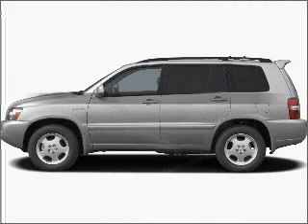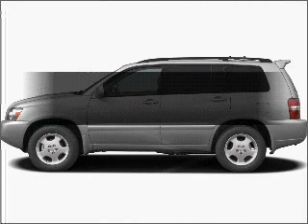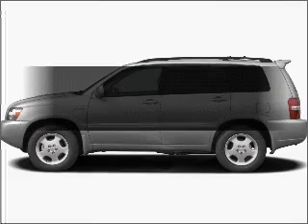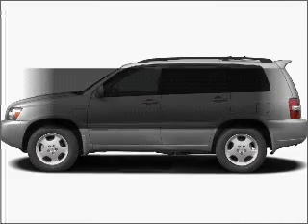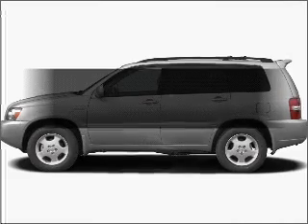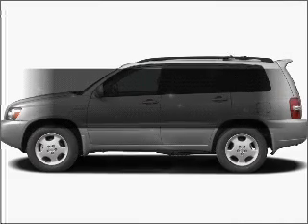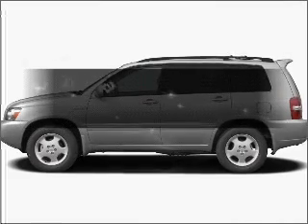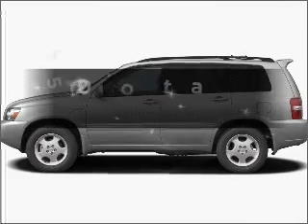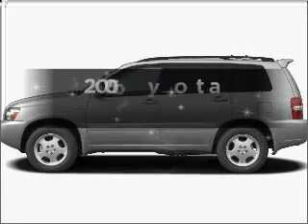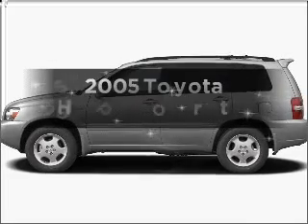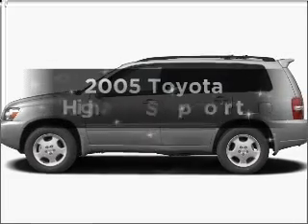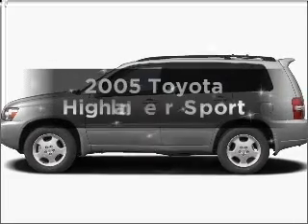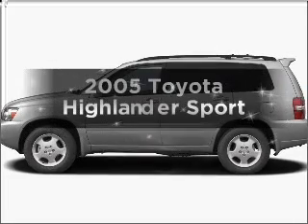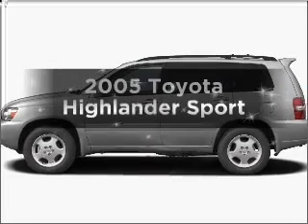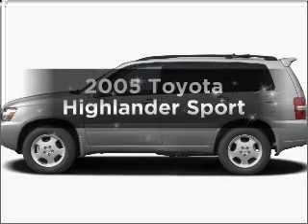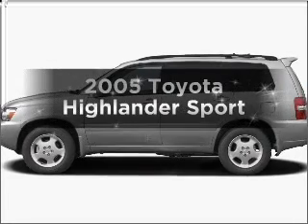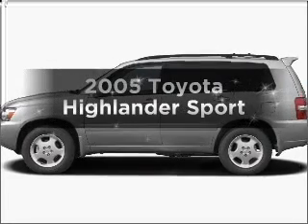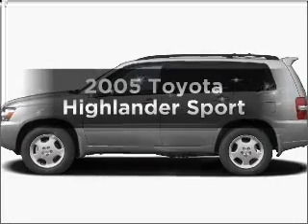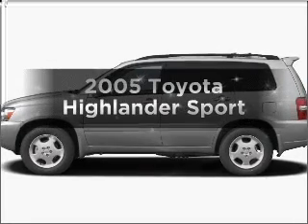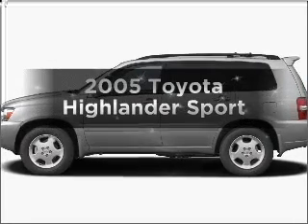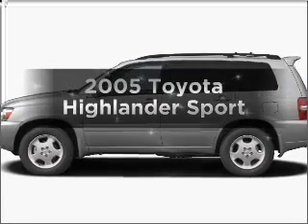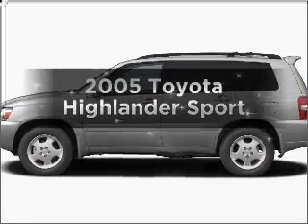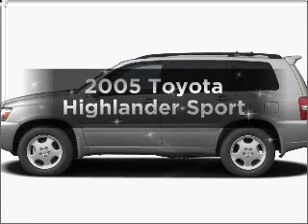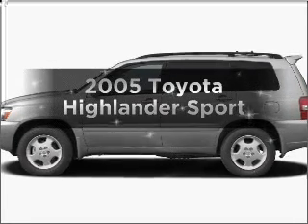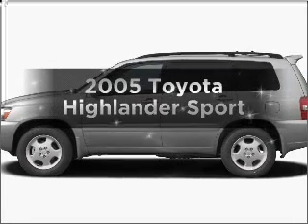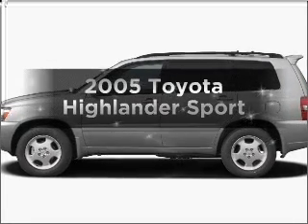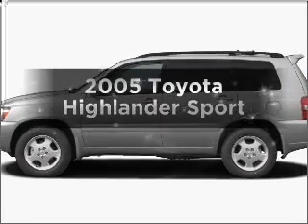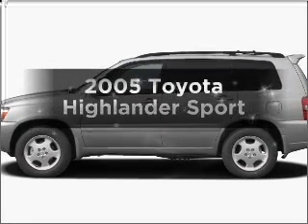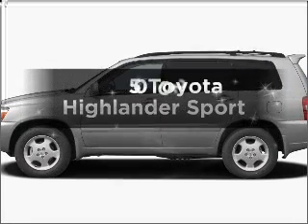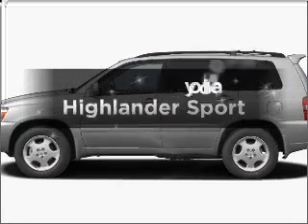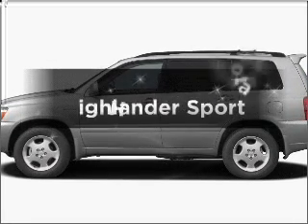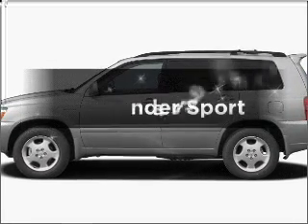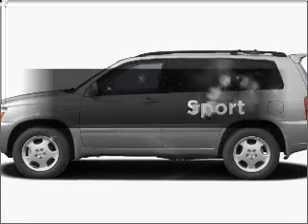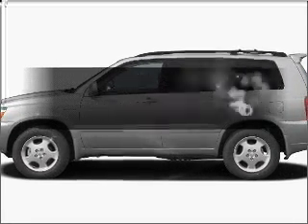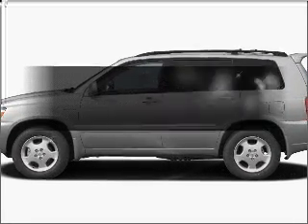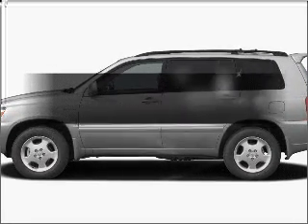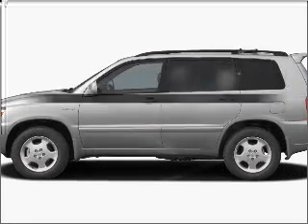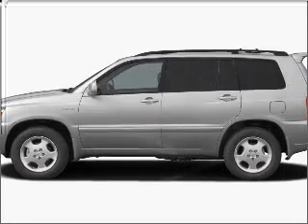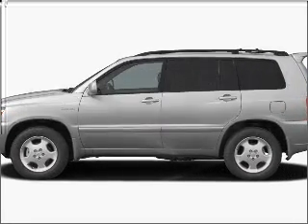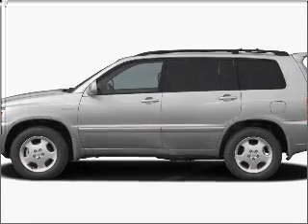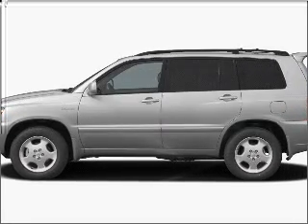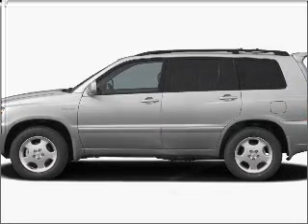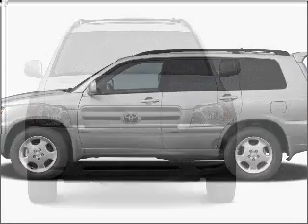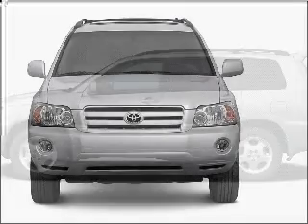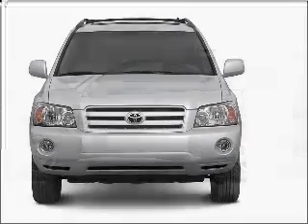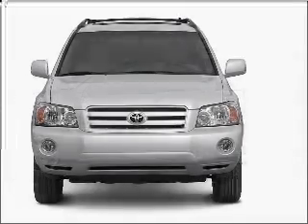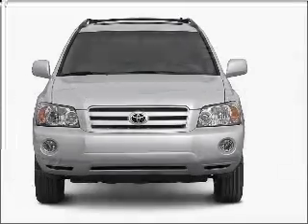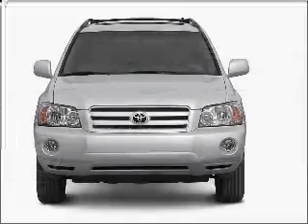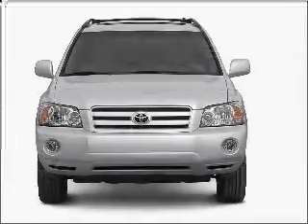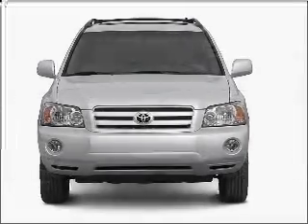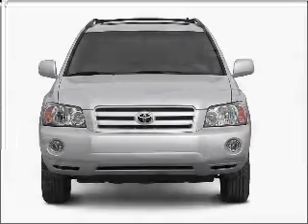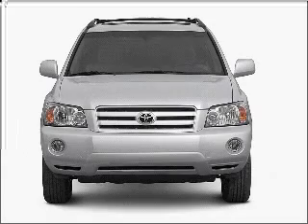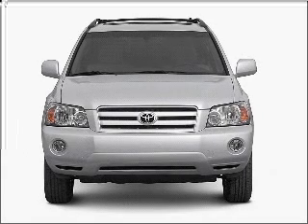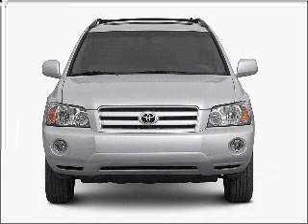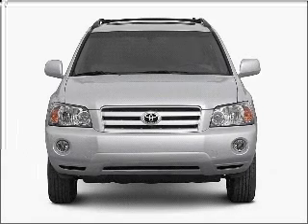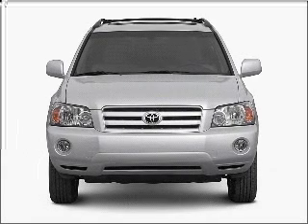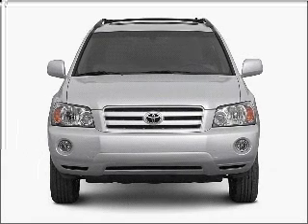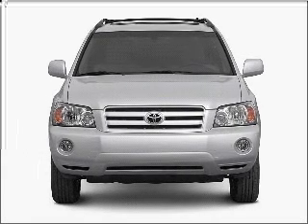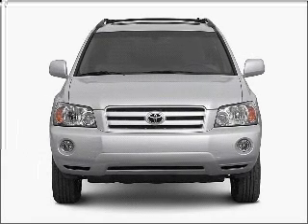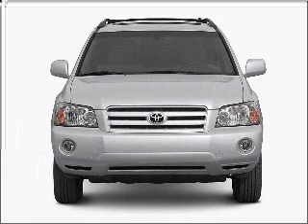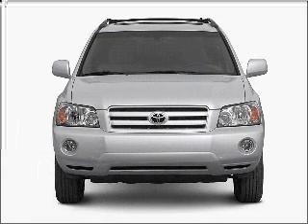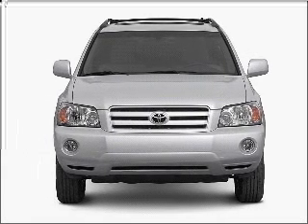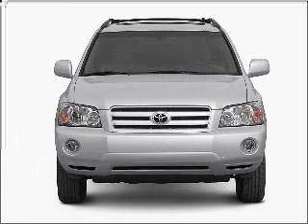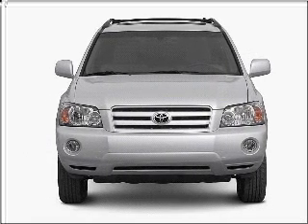Check out this 2005 Toyota Highlander. Everything you need under one roof with this great vehicle.